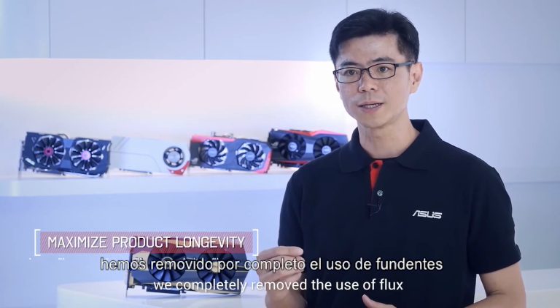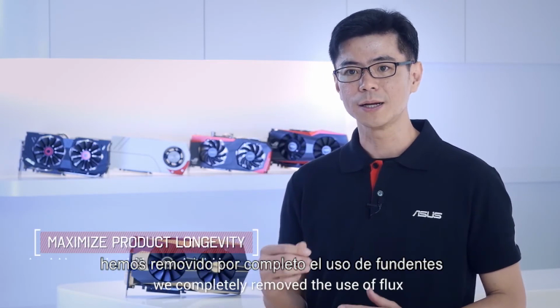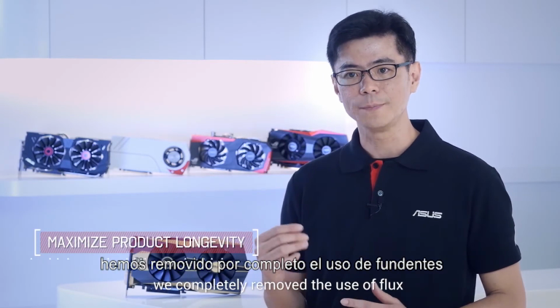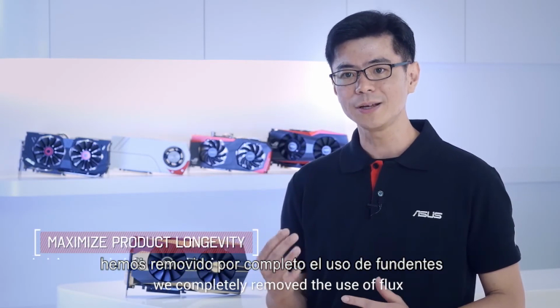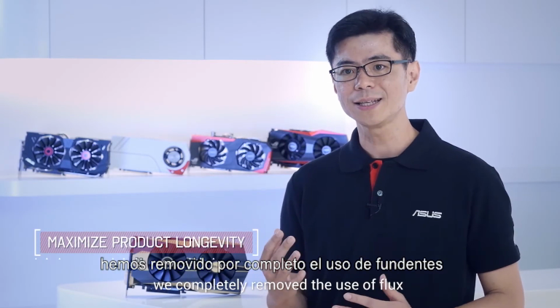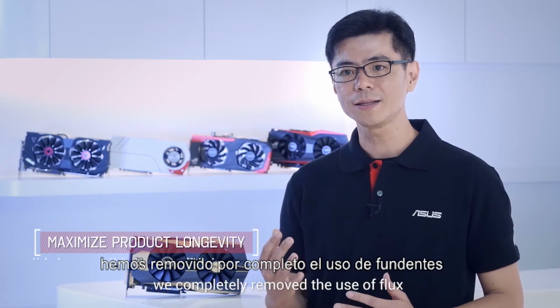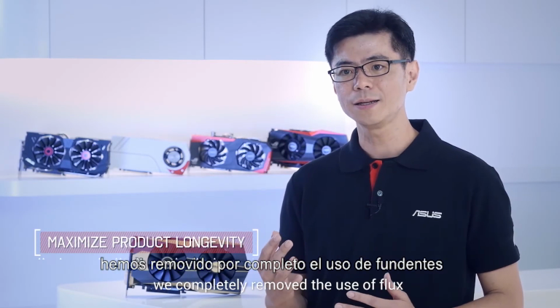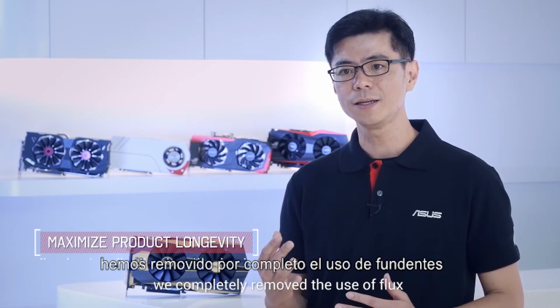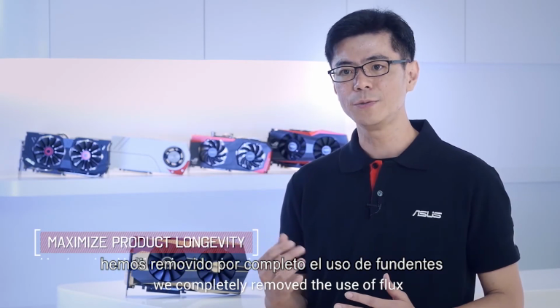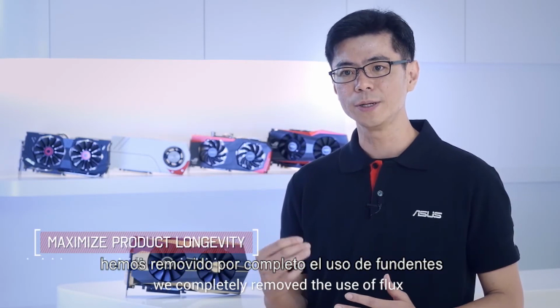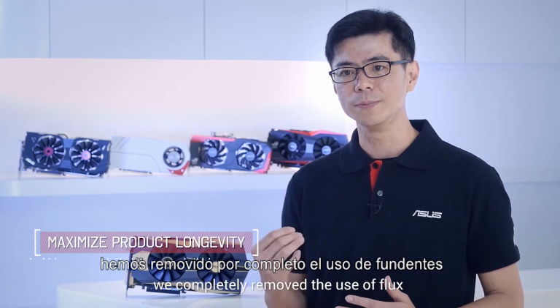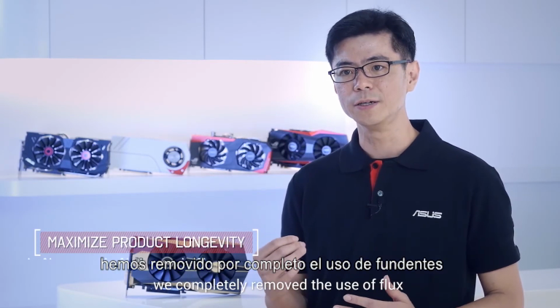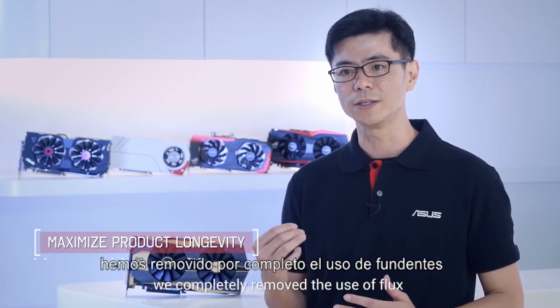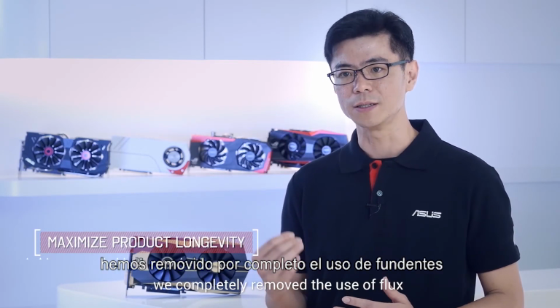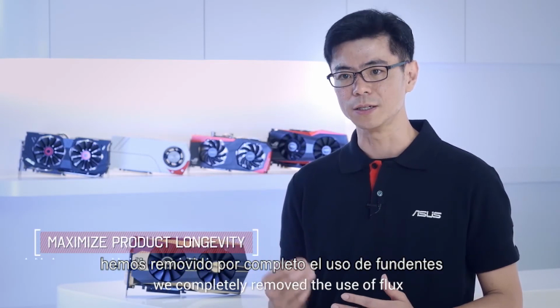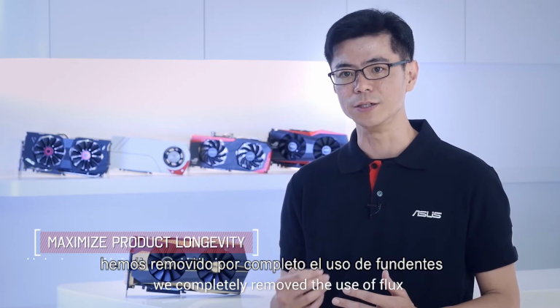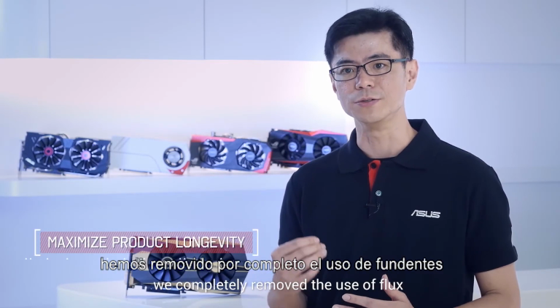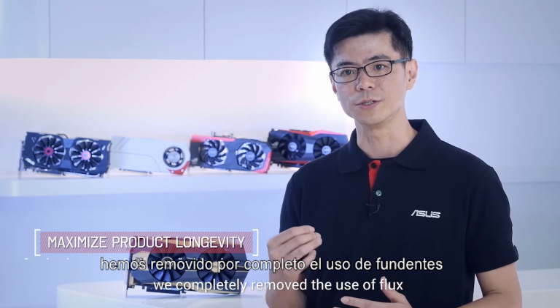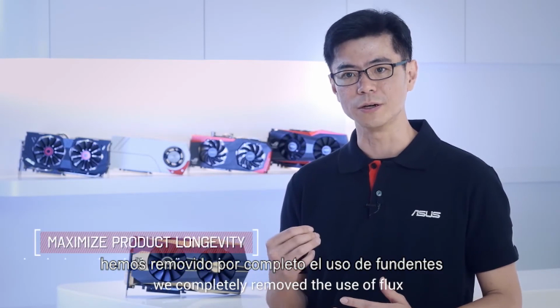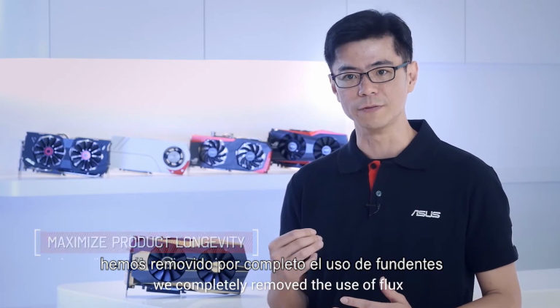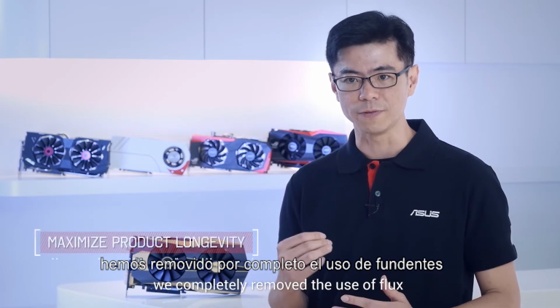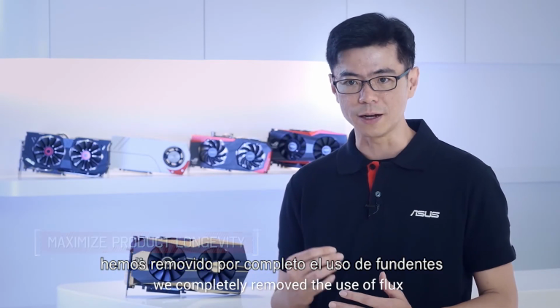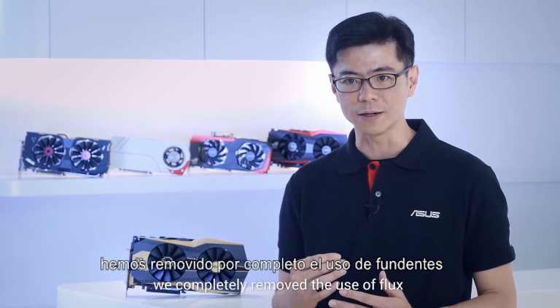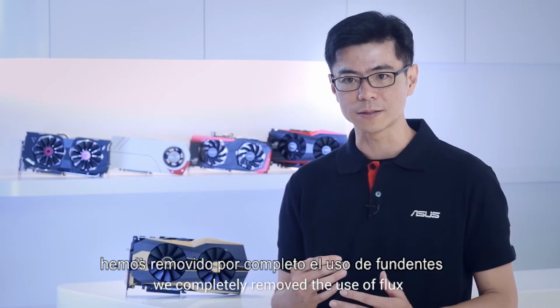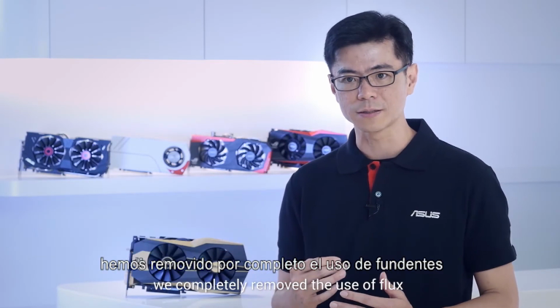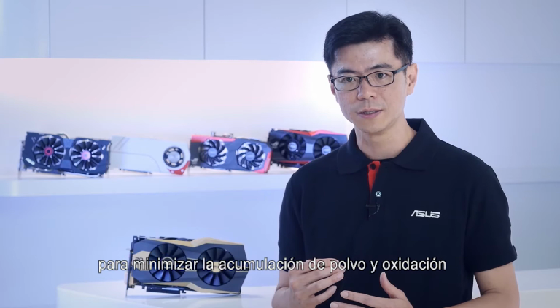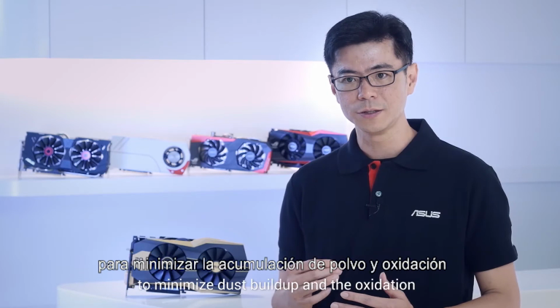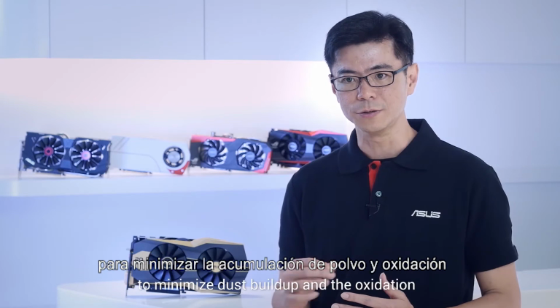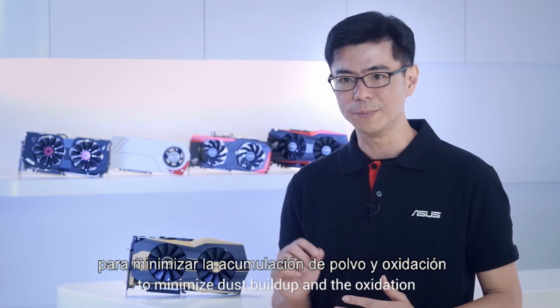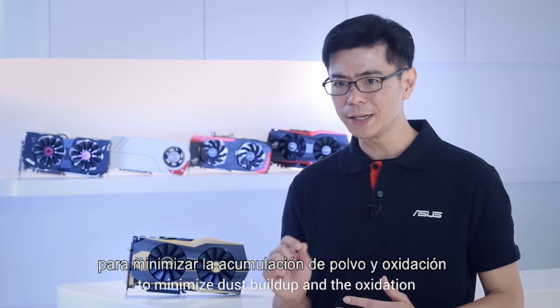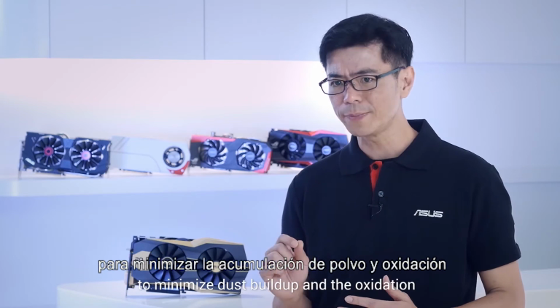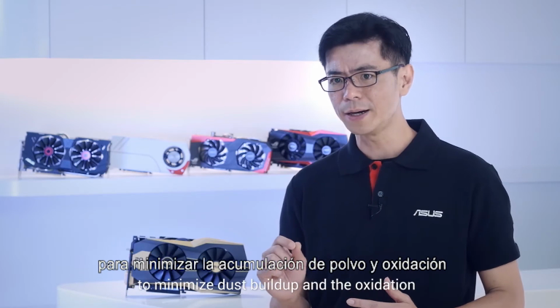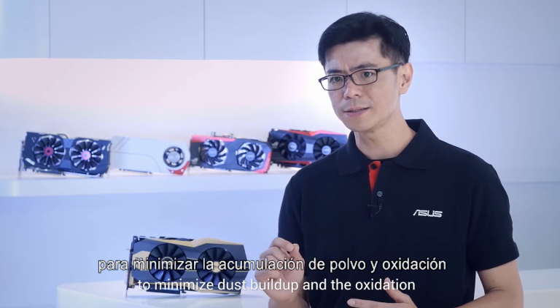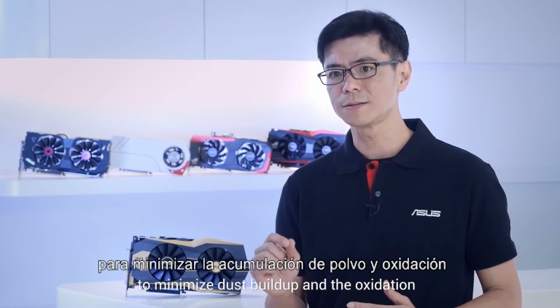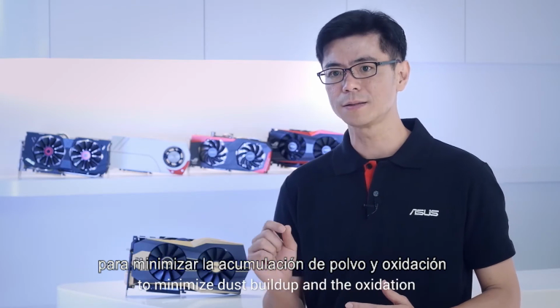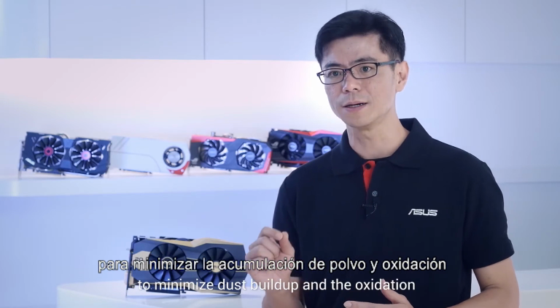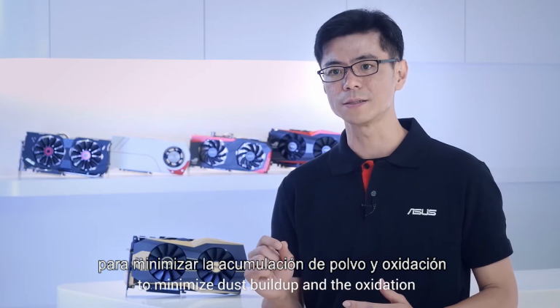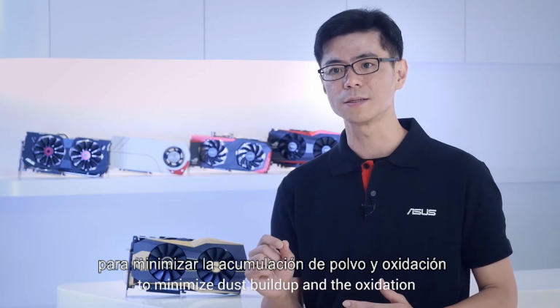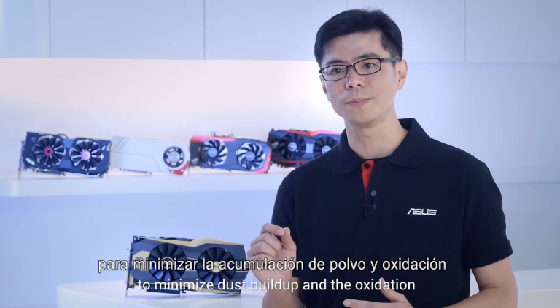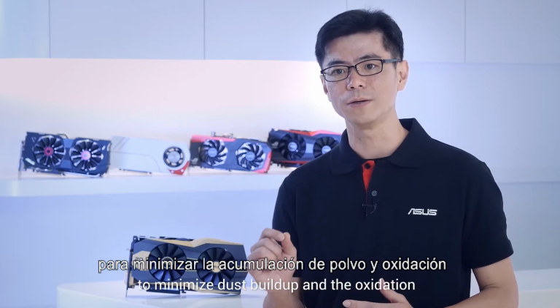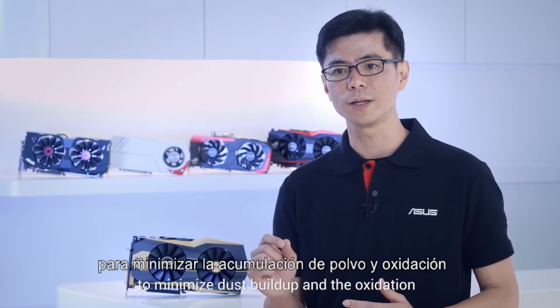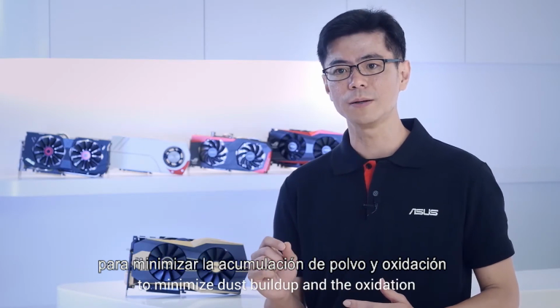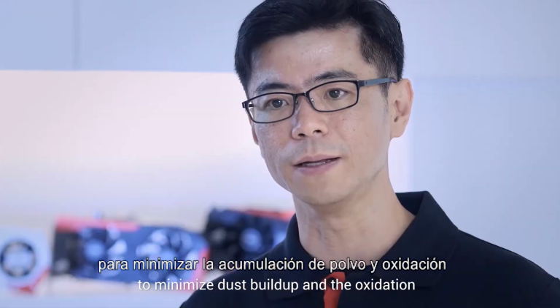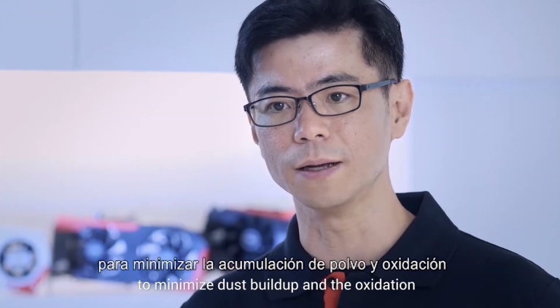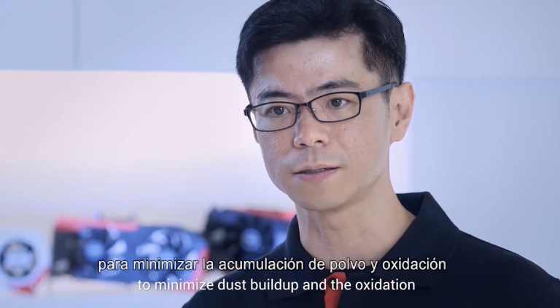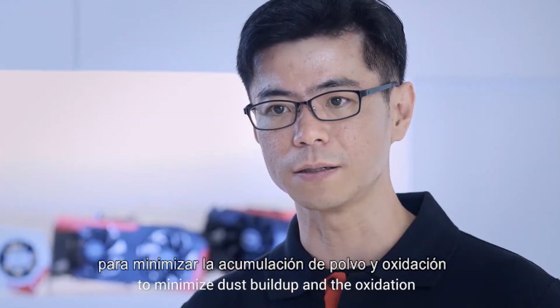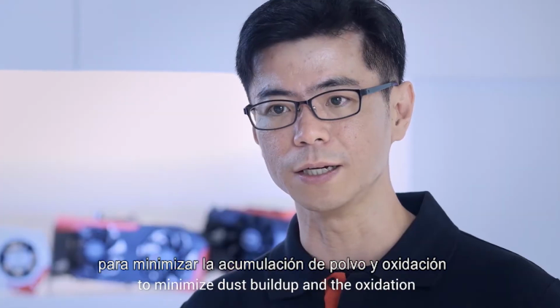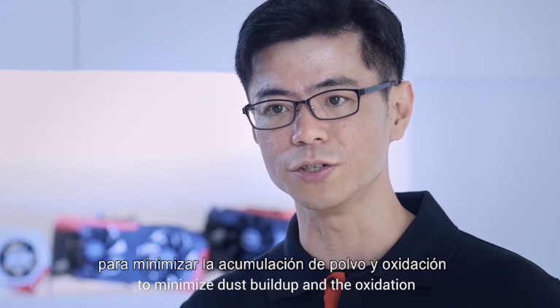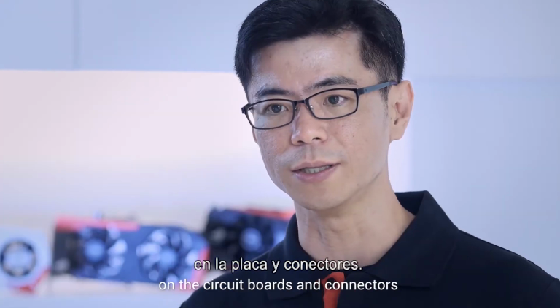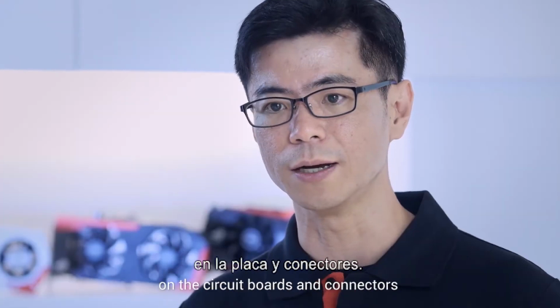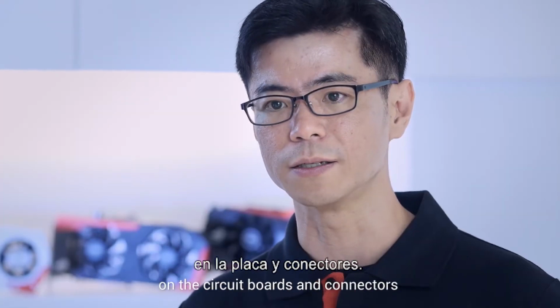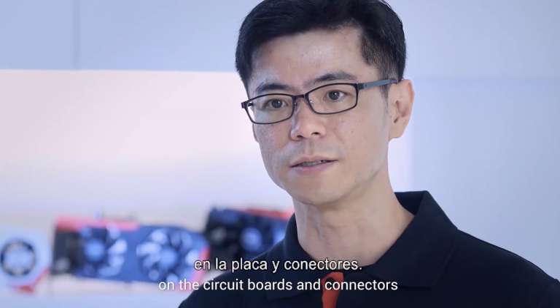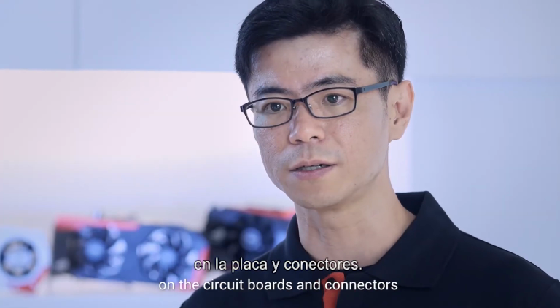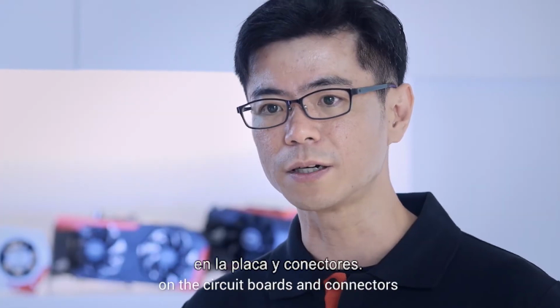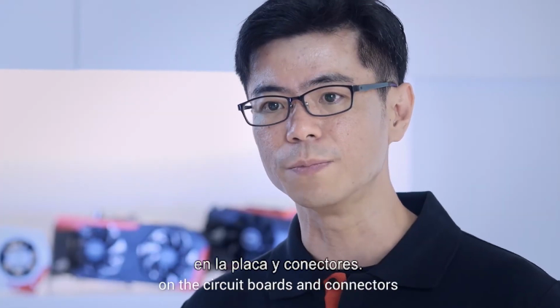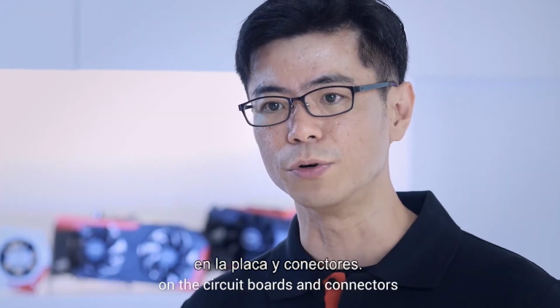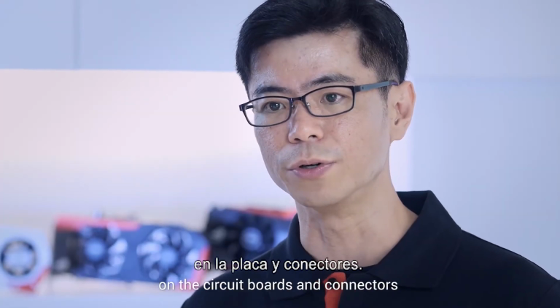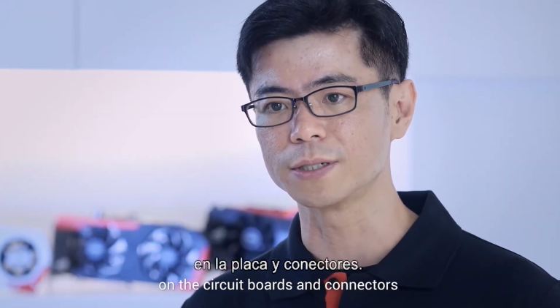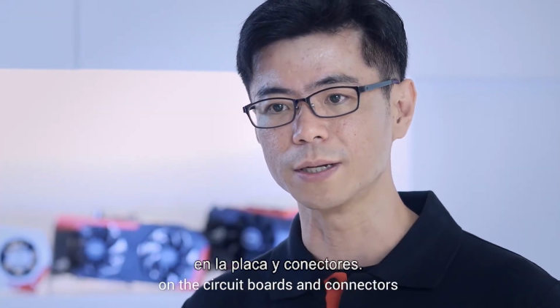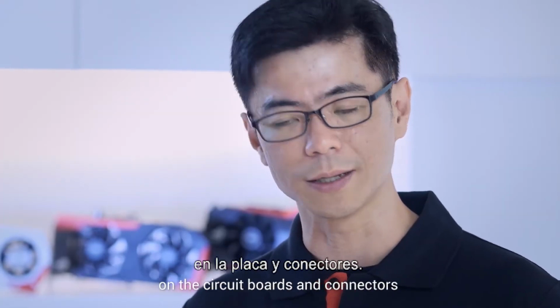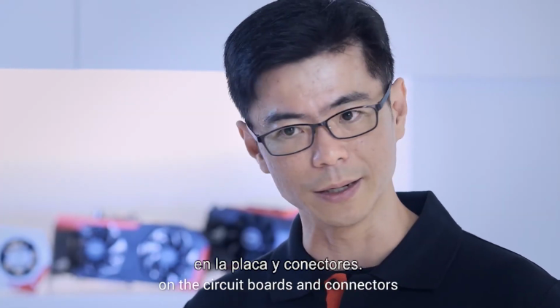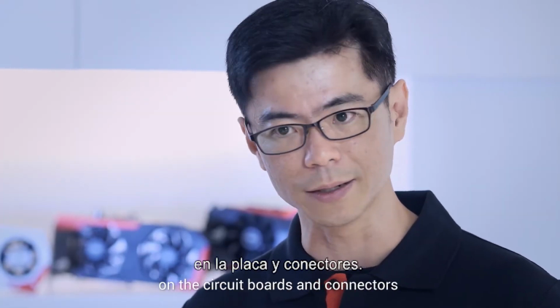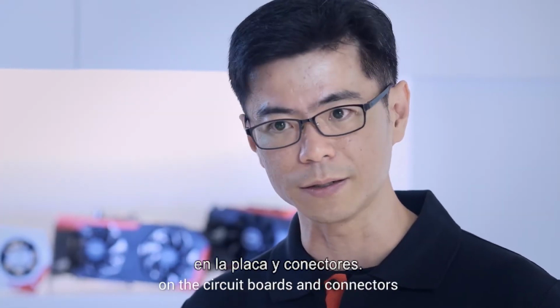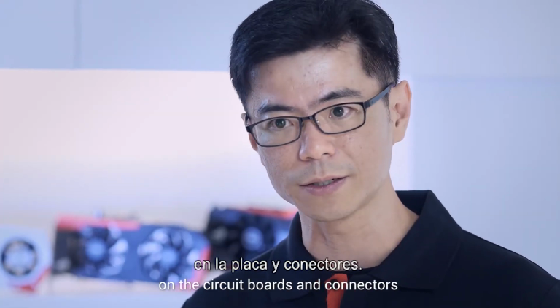we completely removed the use of plugs to minimize dust buildup and oxidation on the circuit boards and connectors.